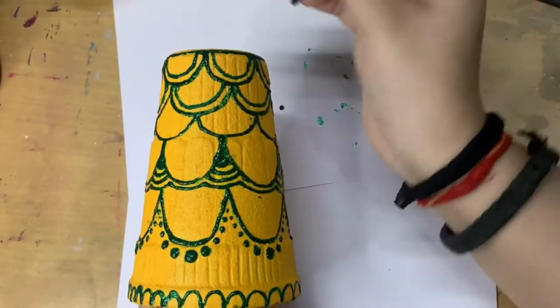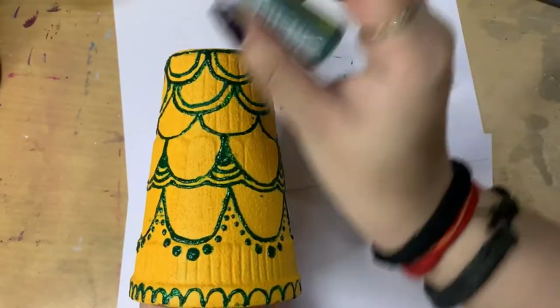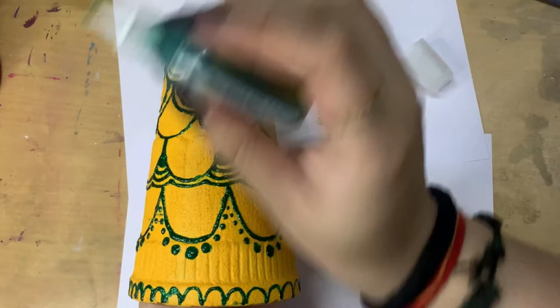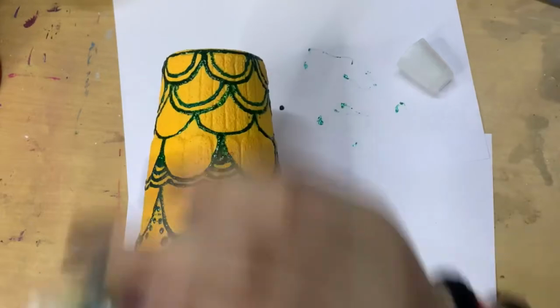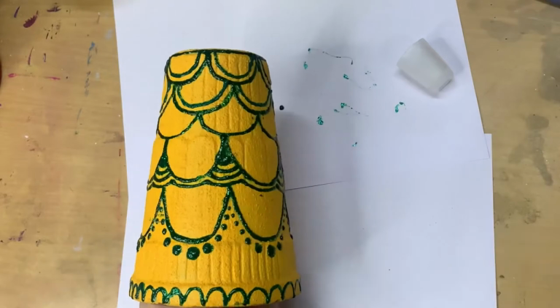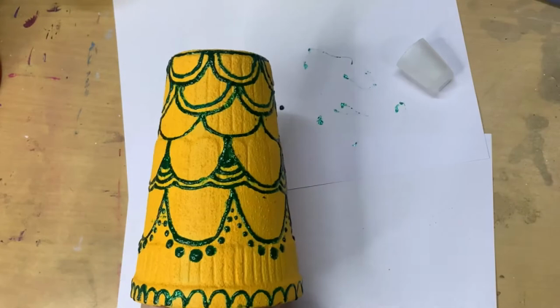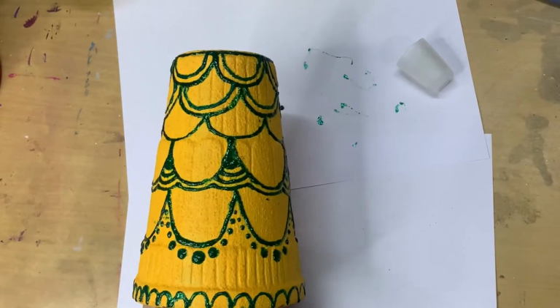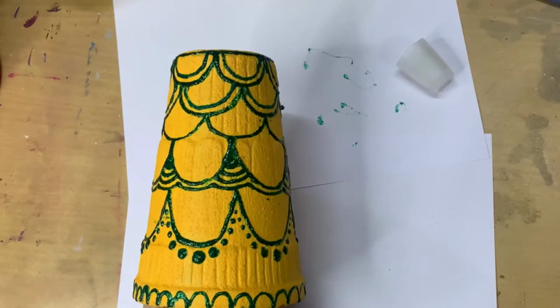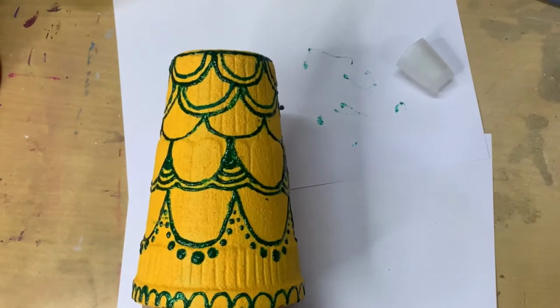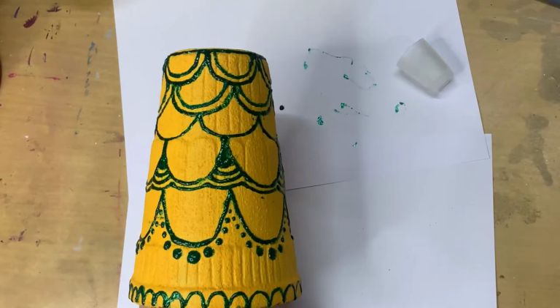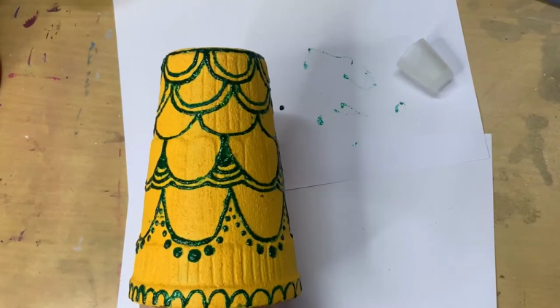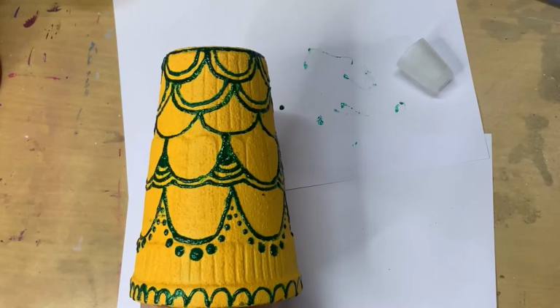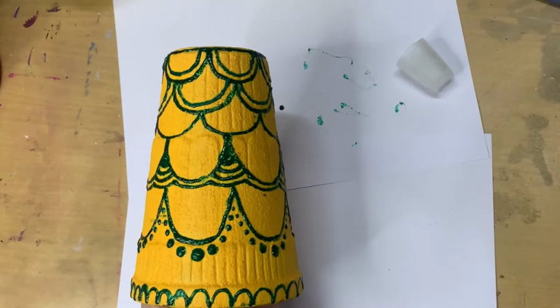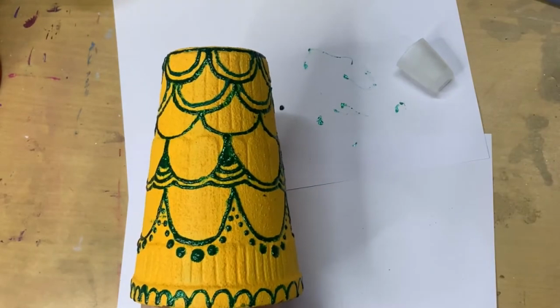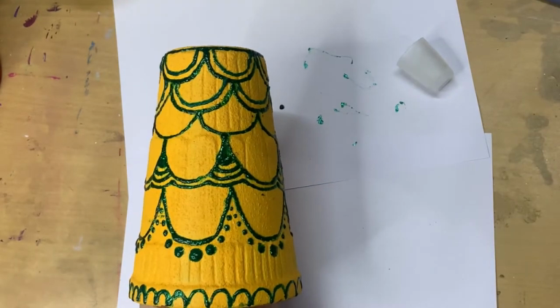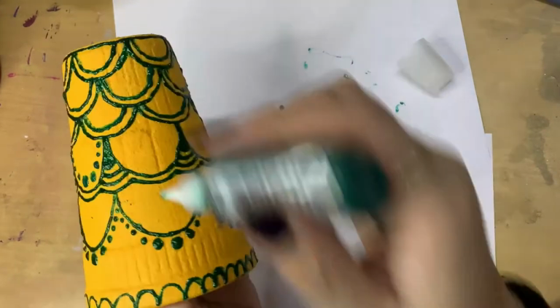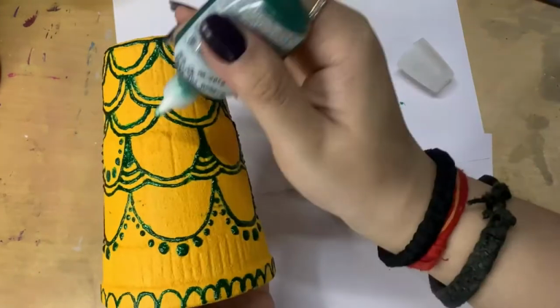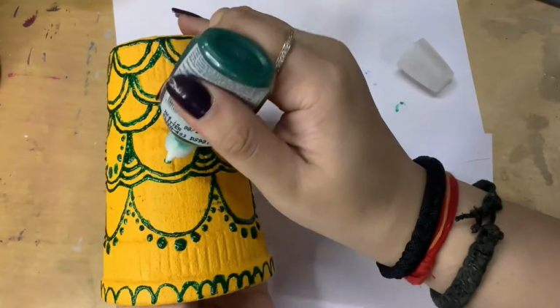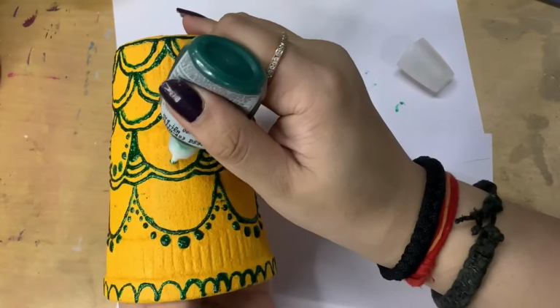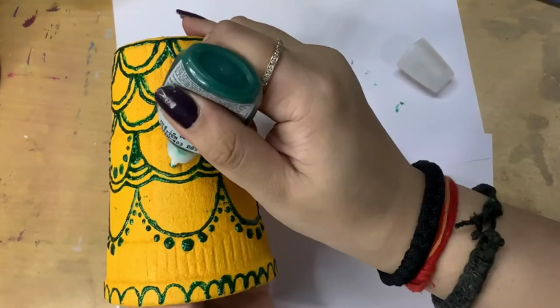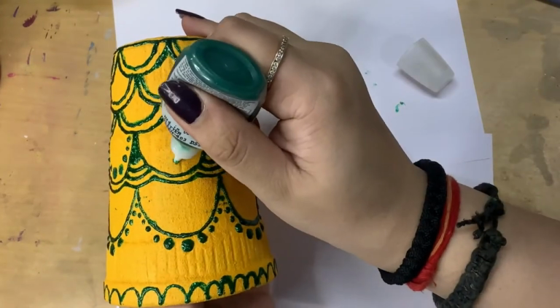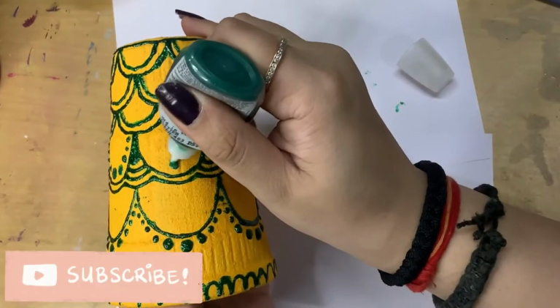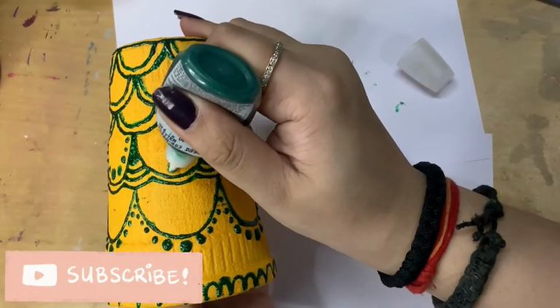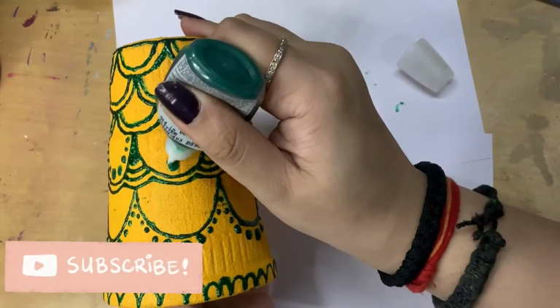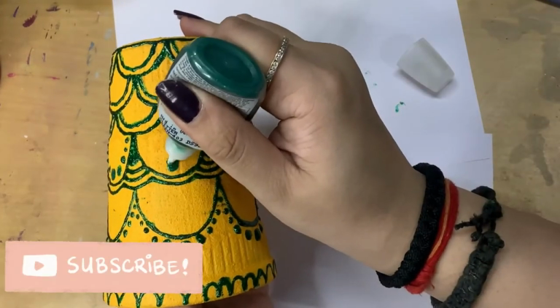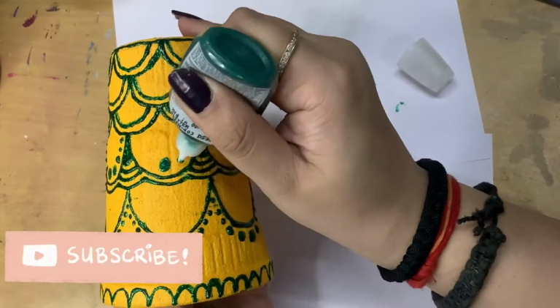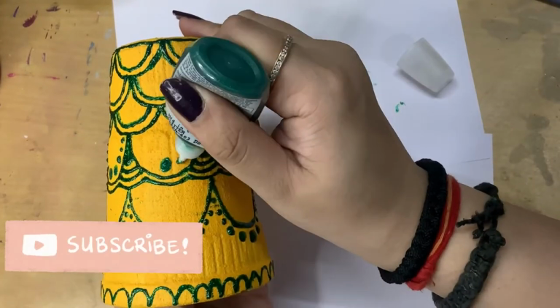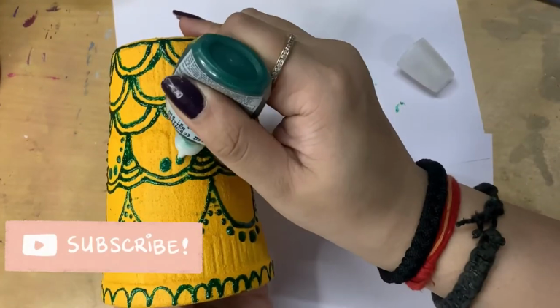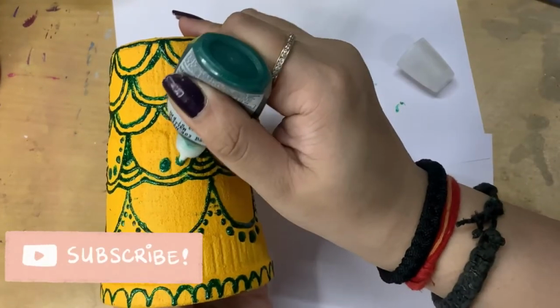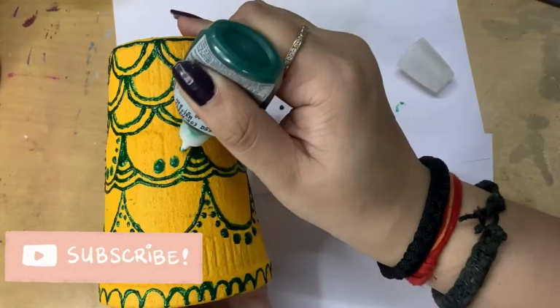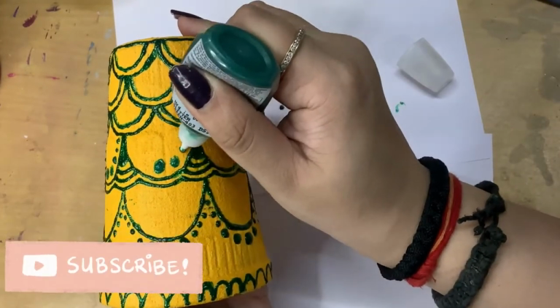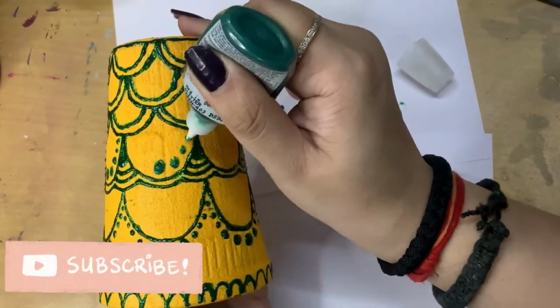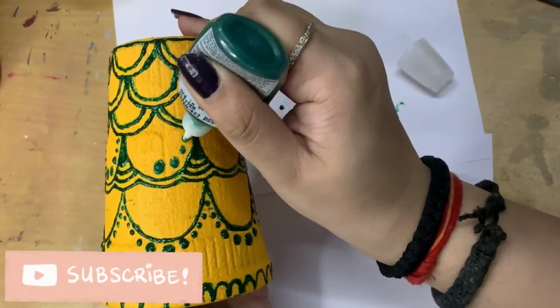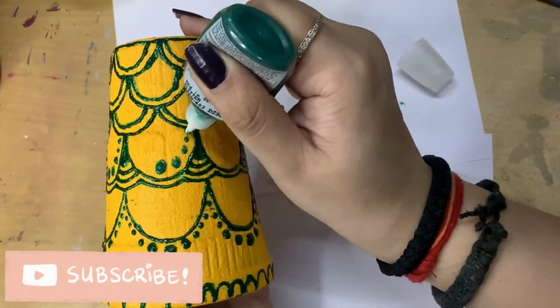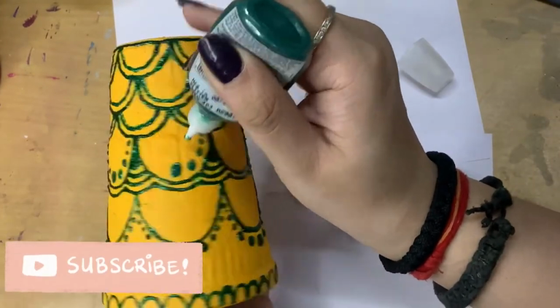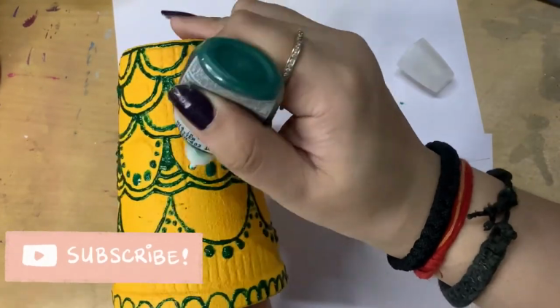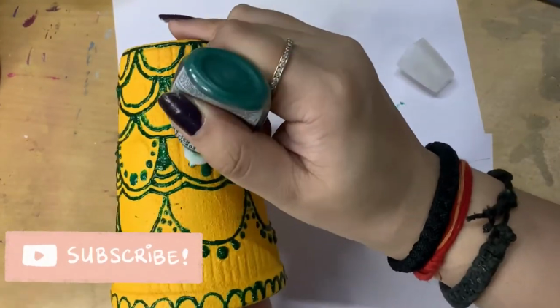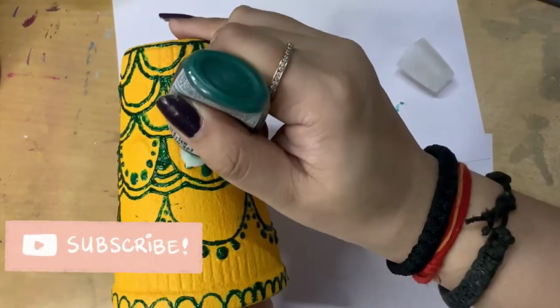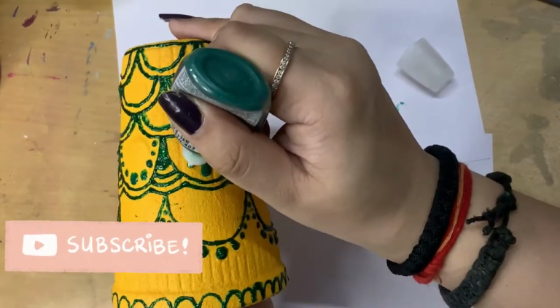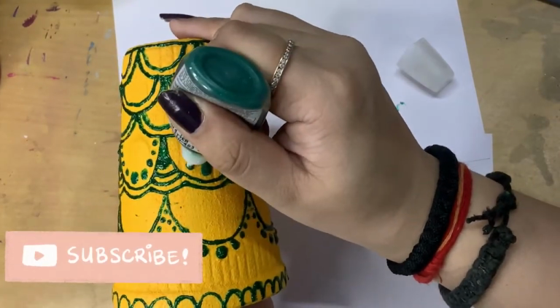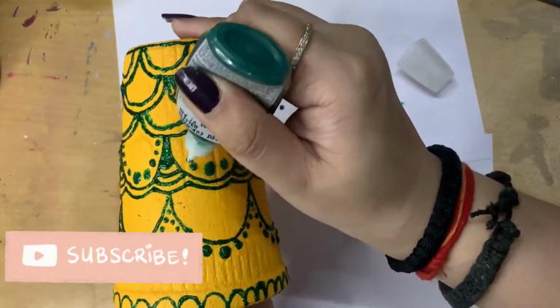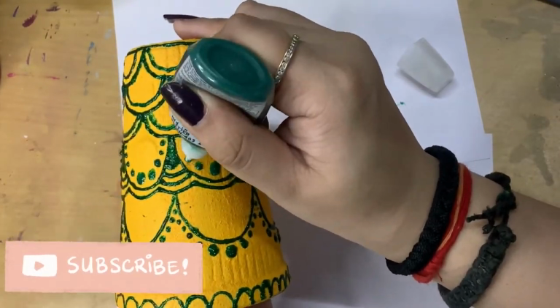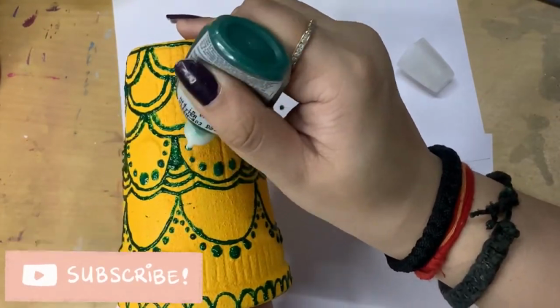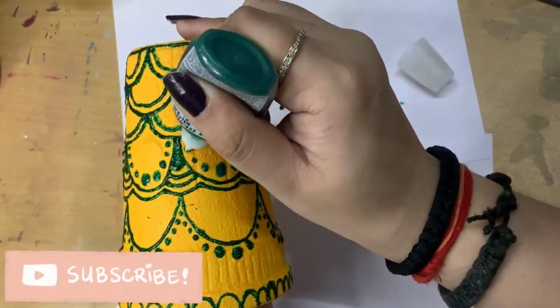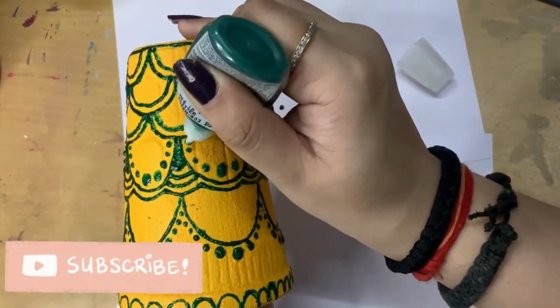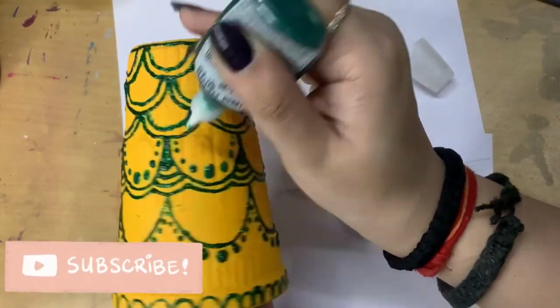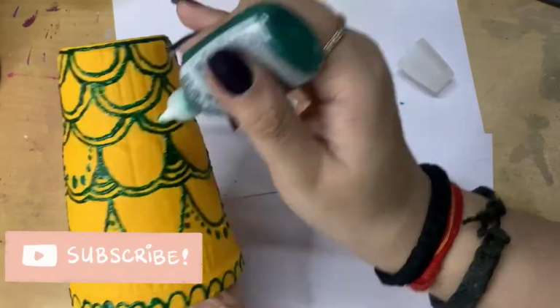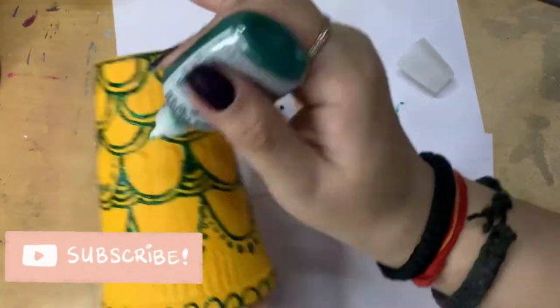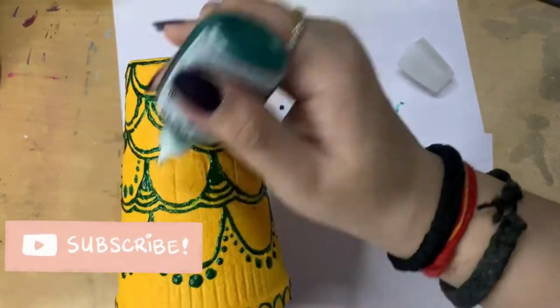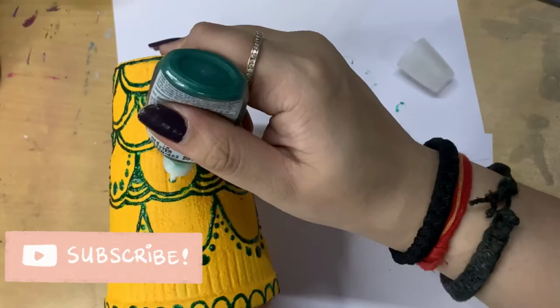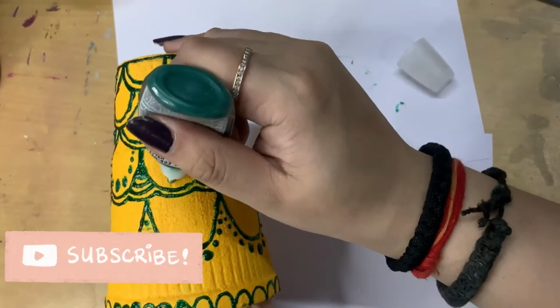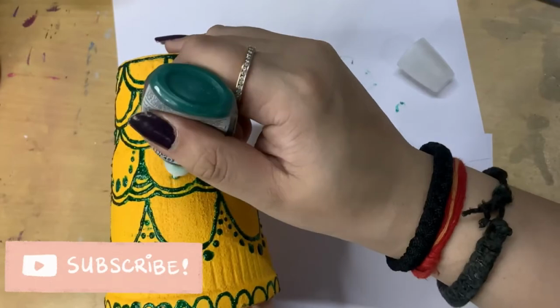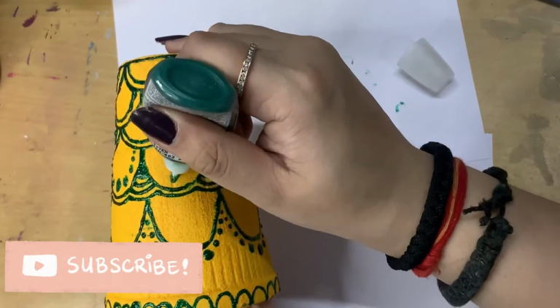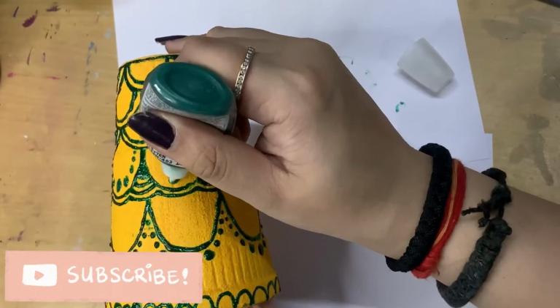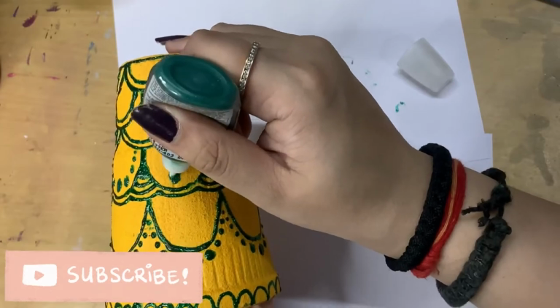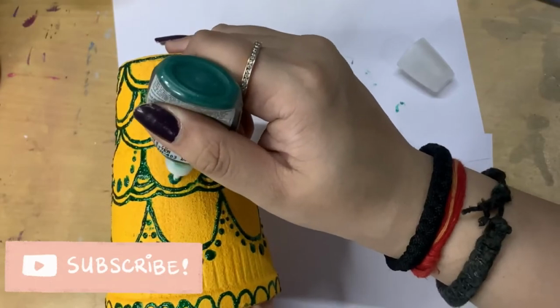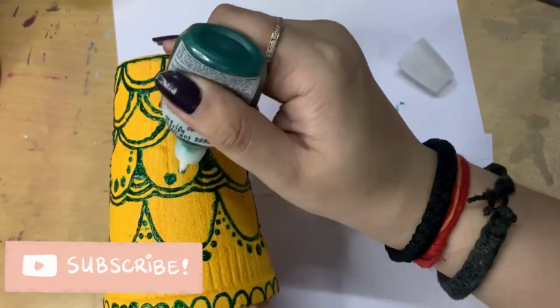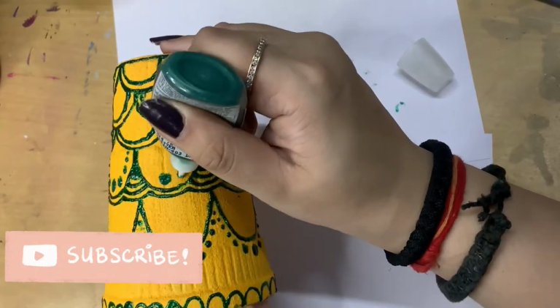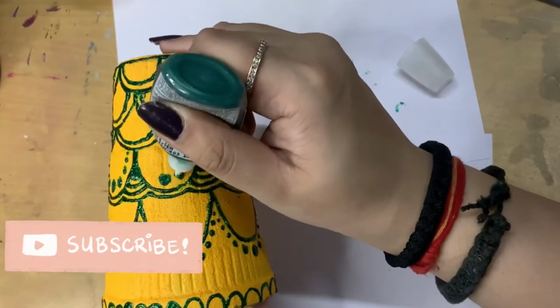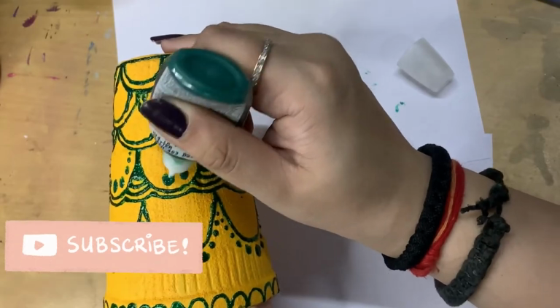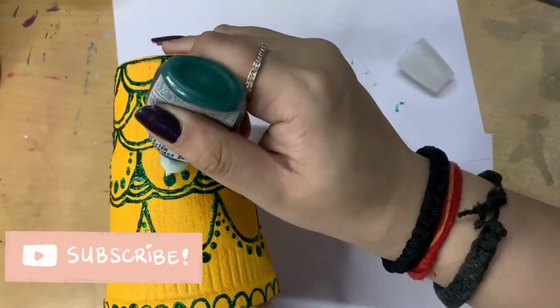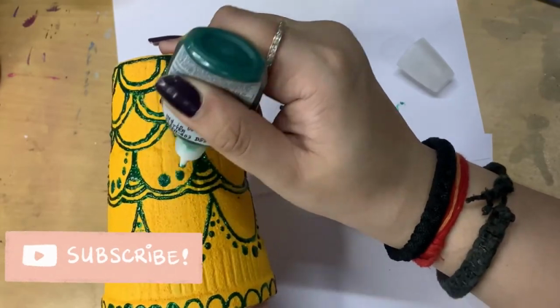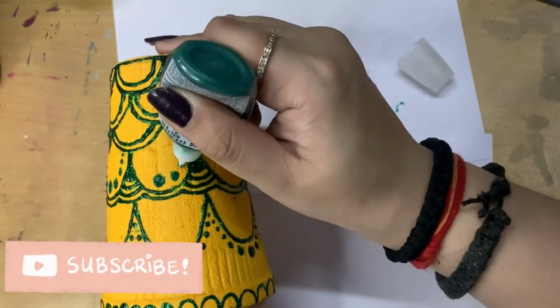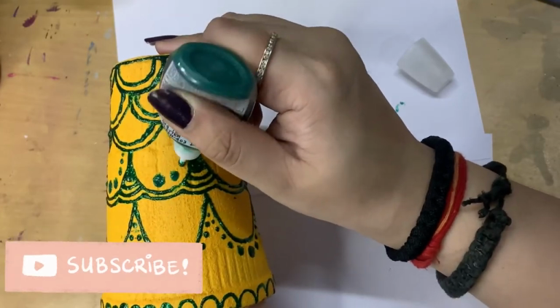And yes, that is it — that brings us to the end of this first color. I kept the design pretty simple and I love how this looks!